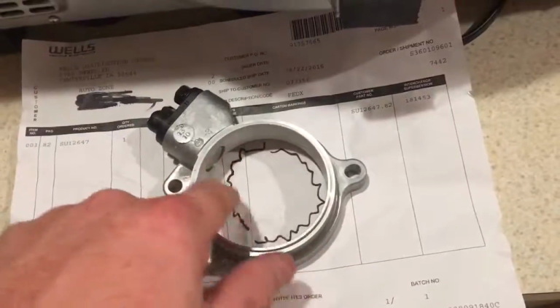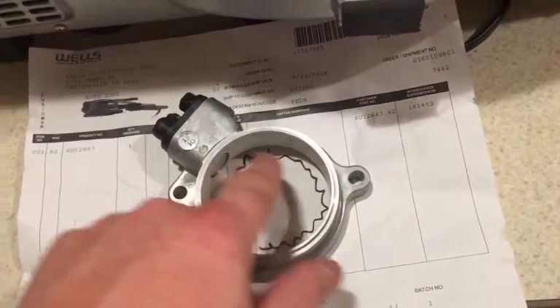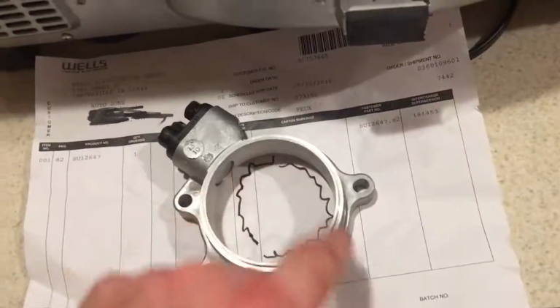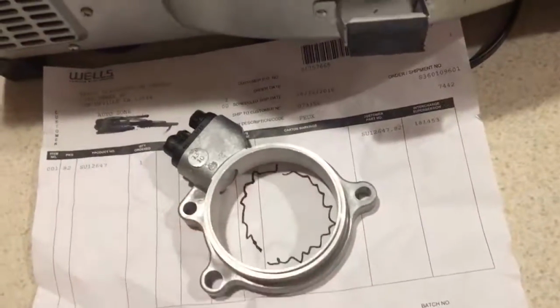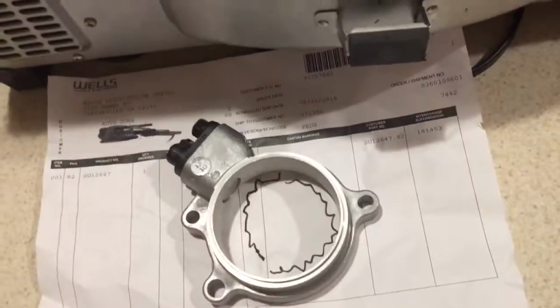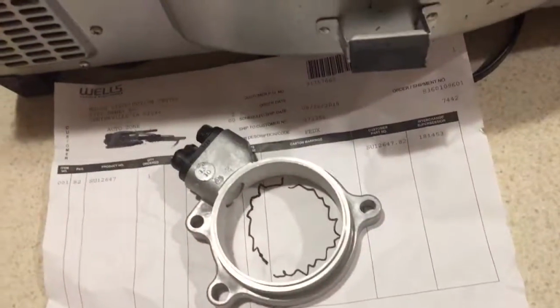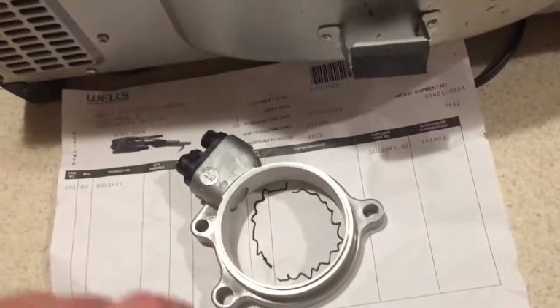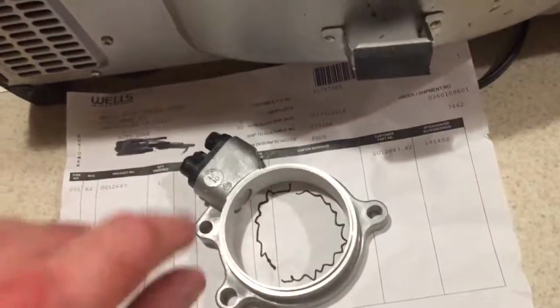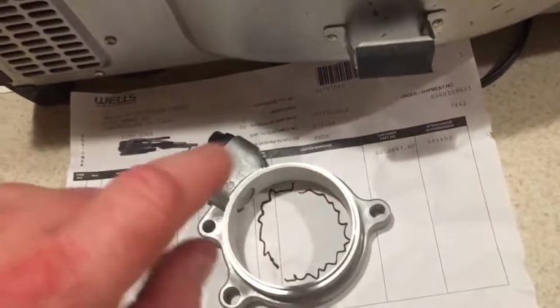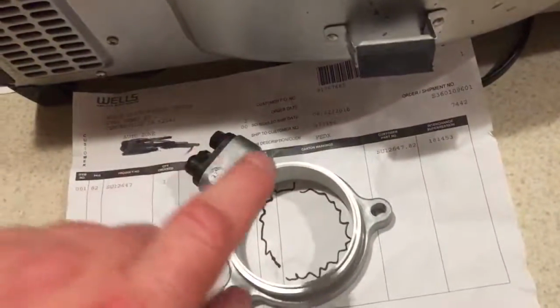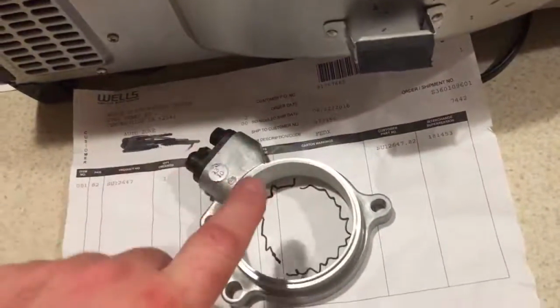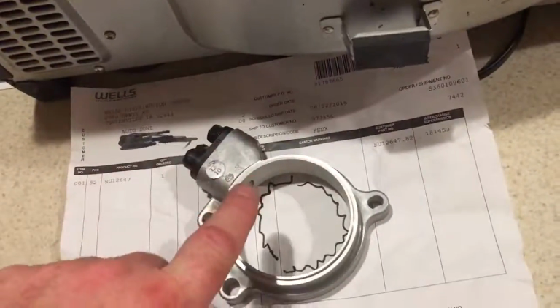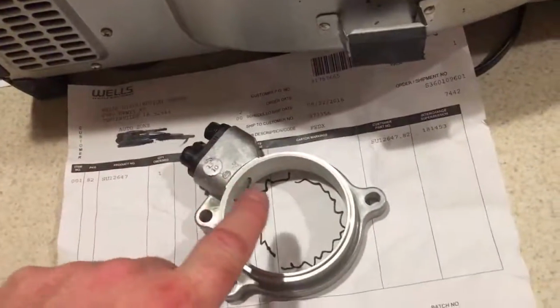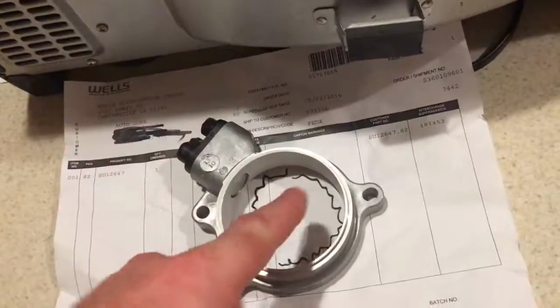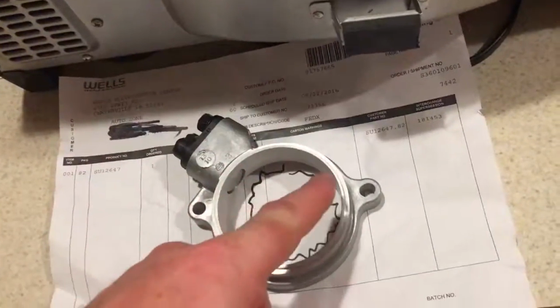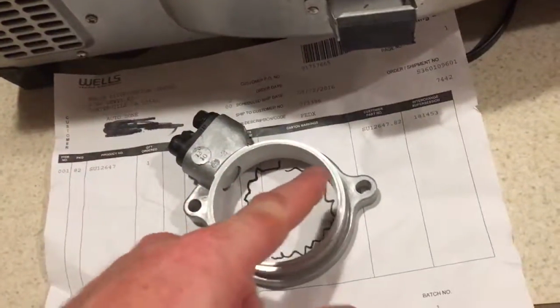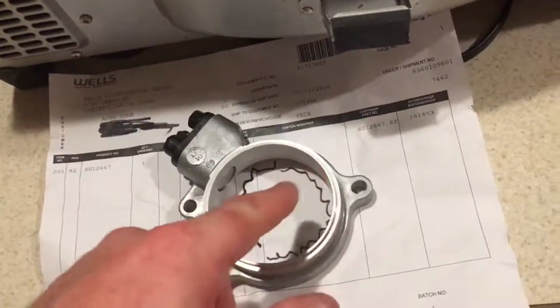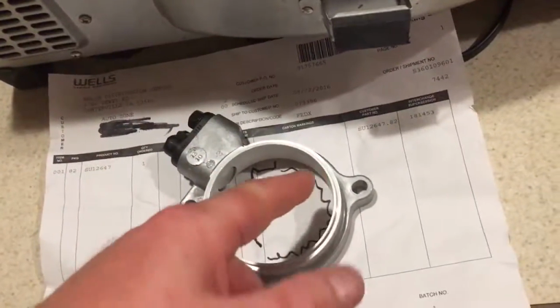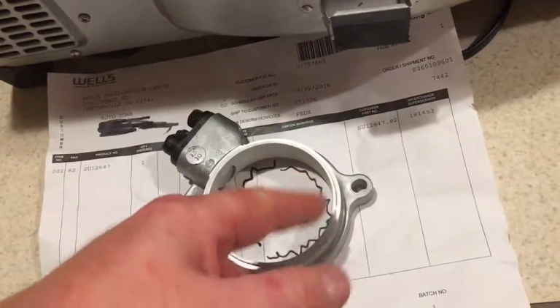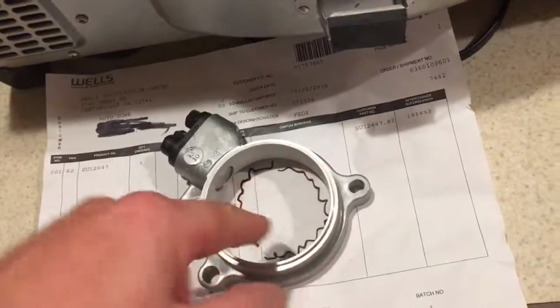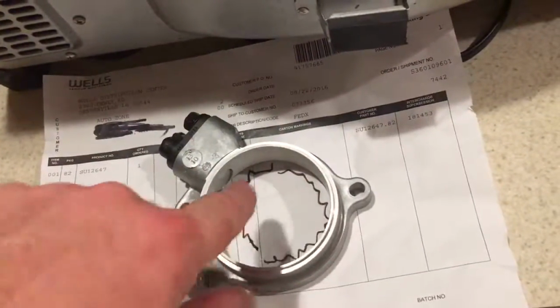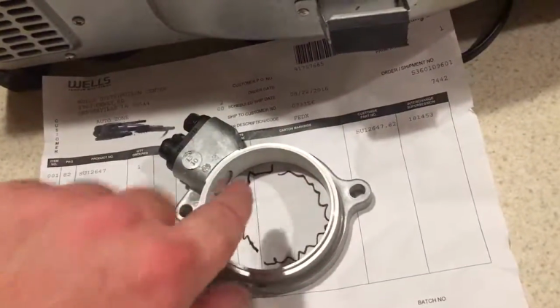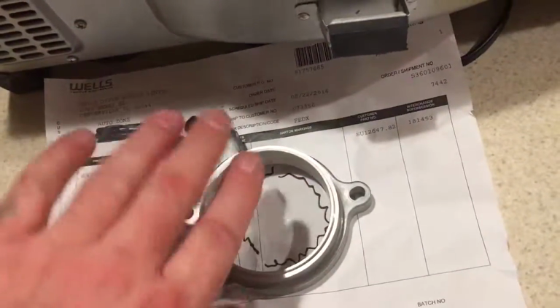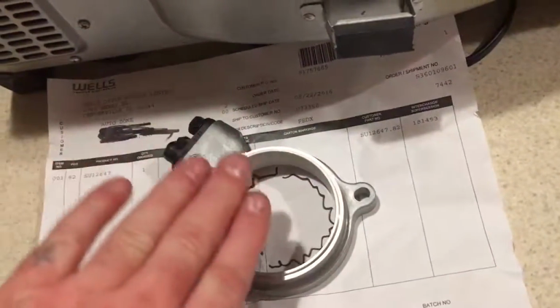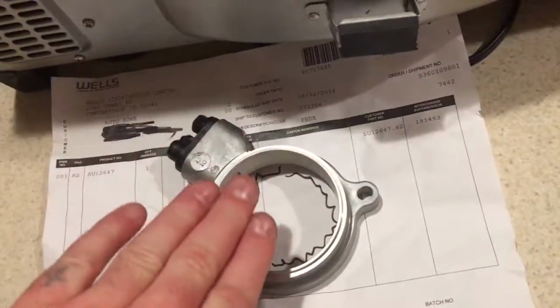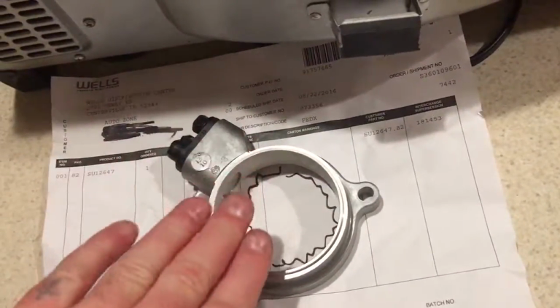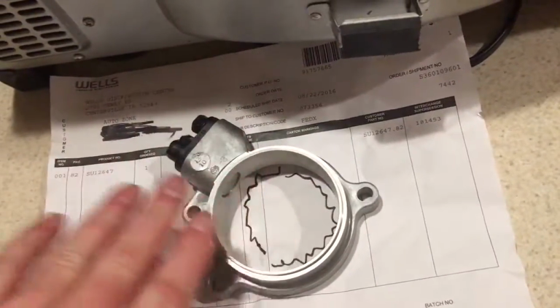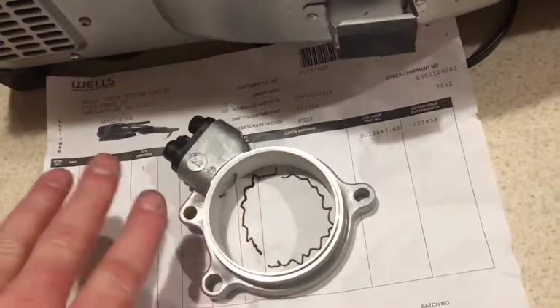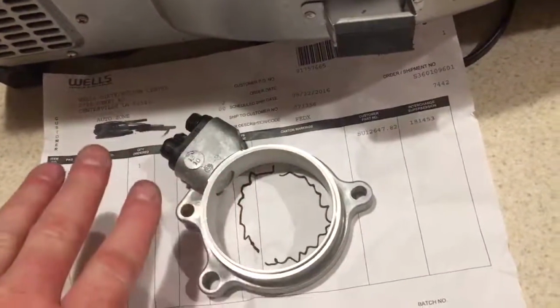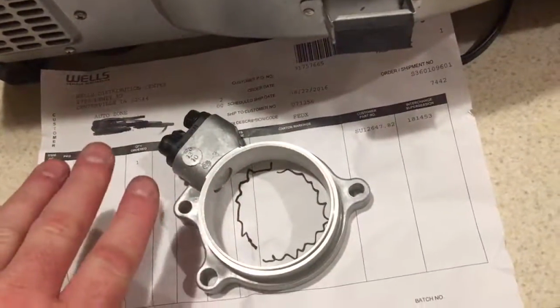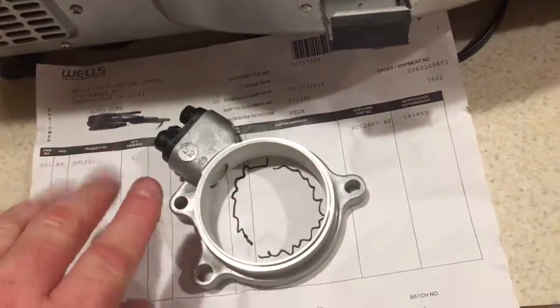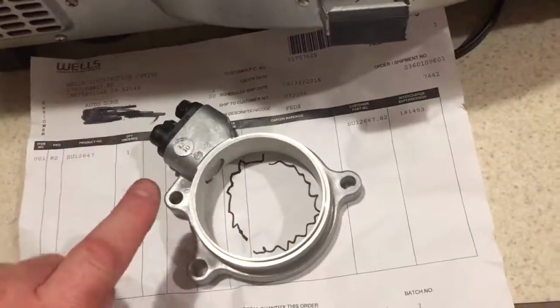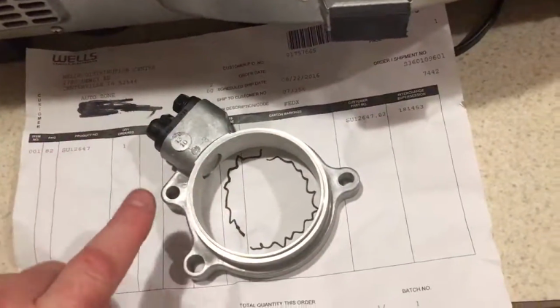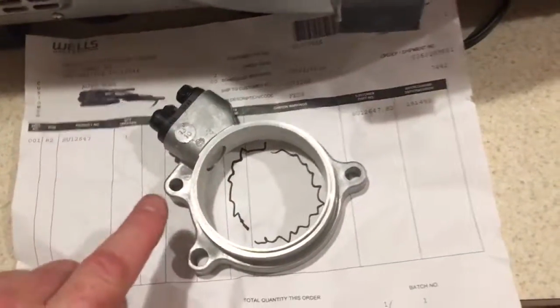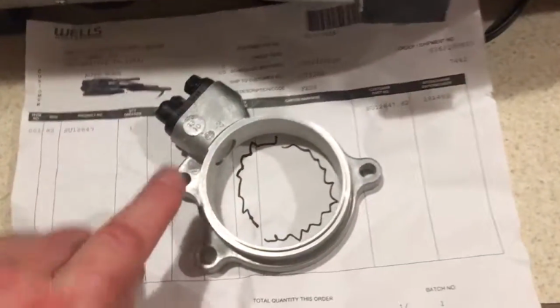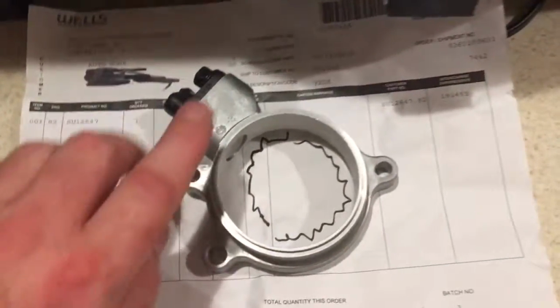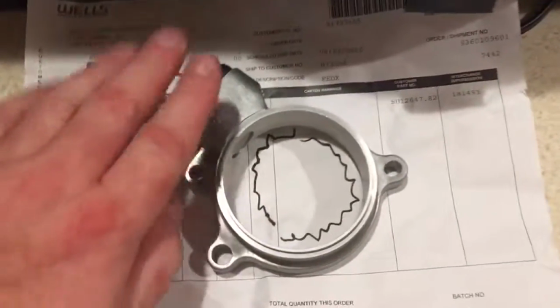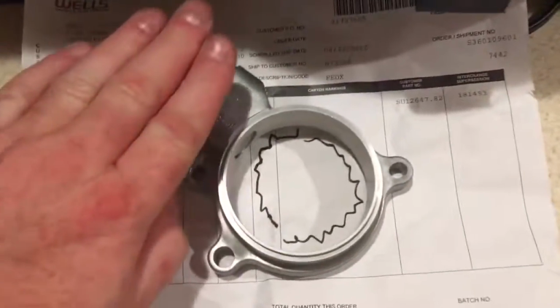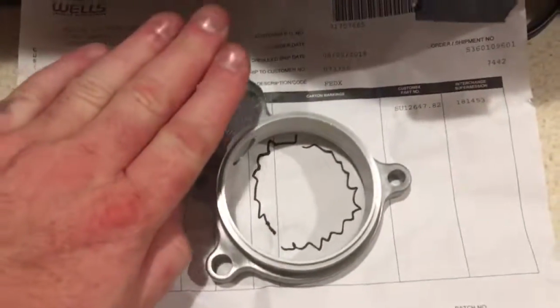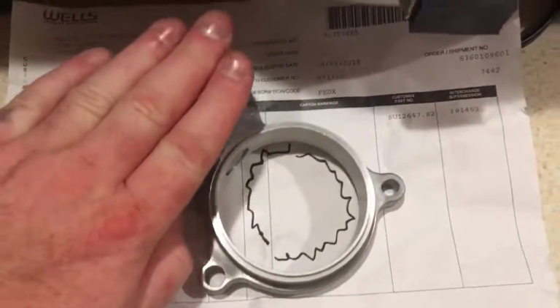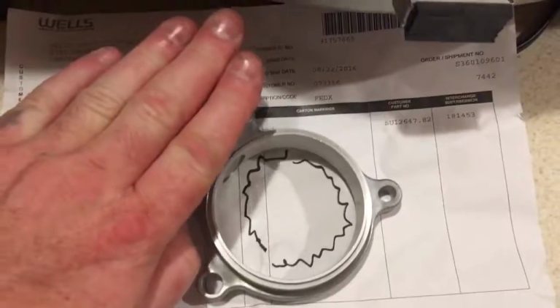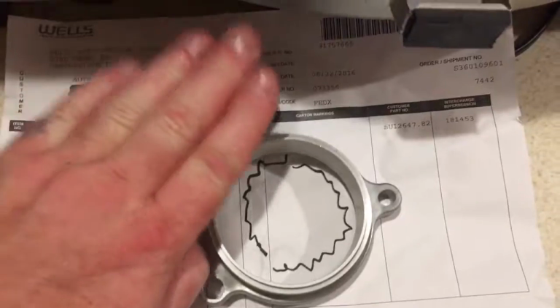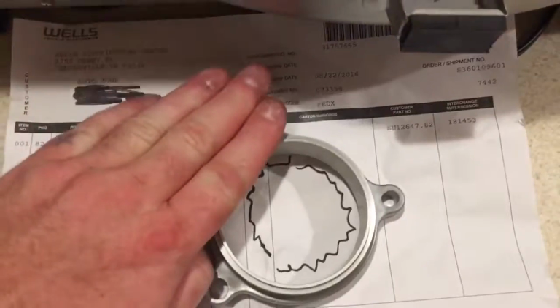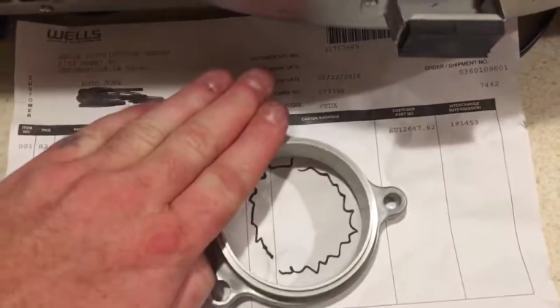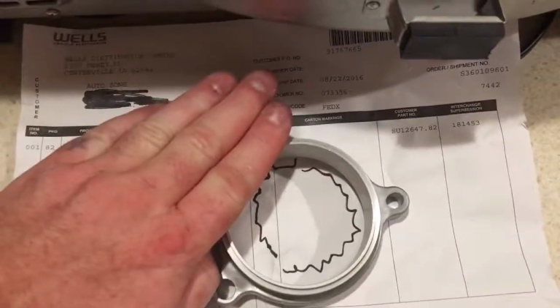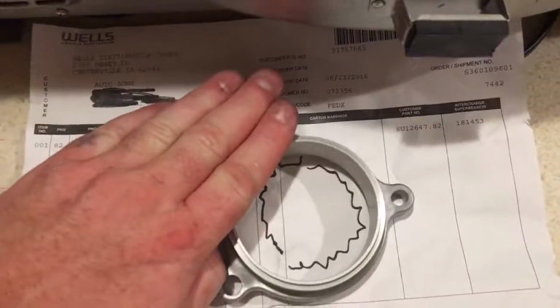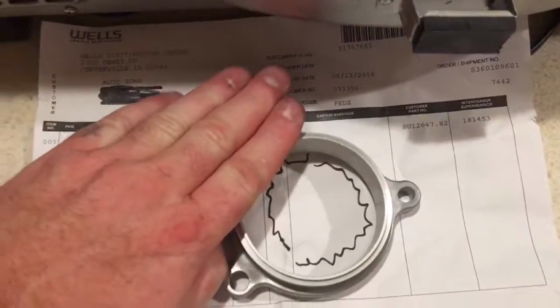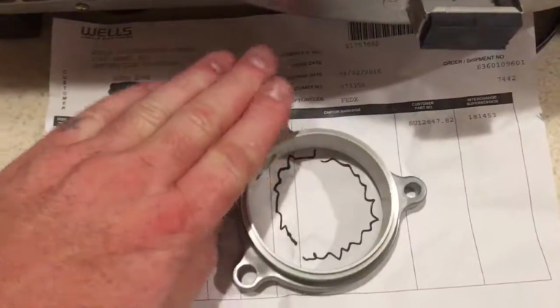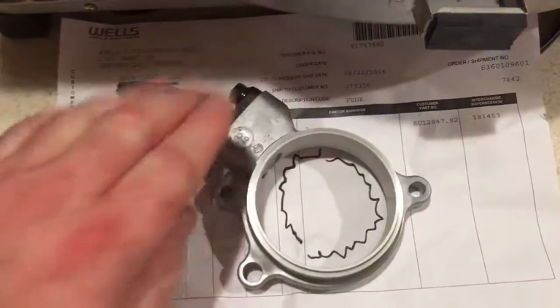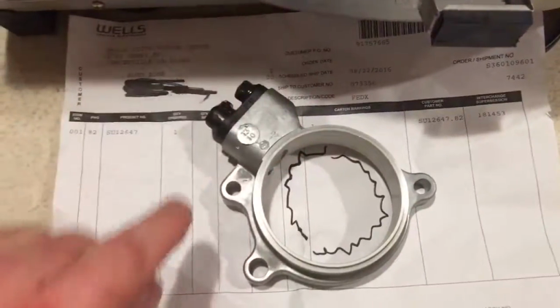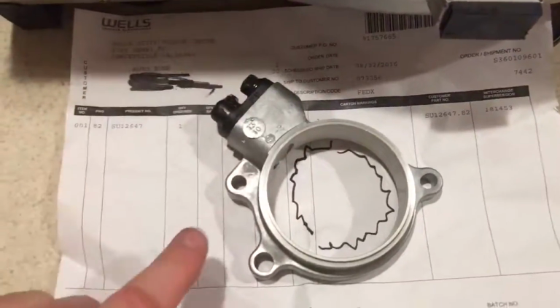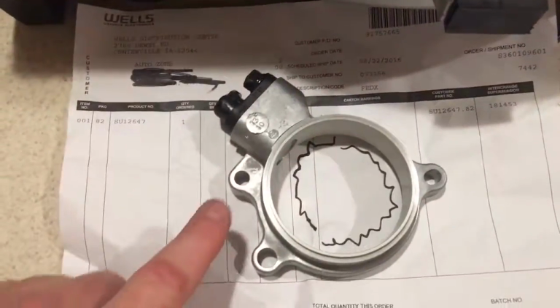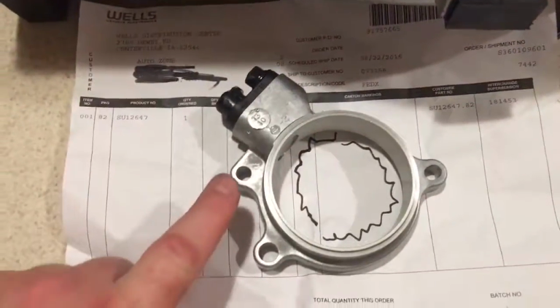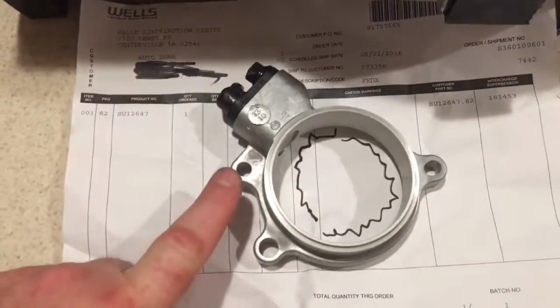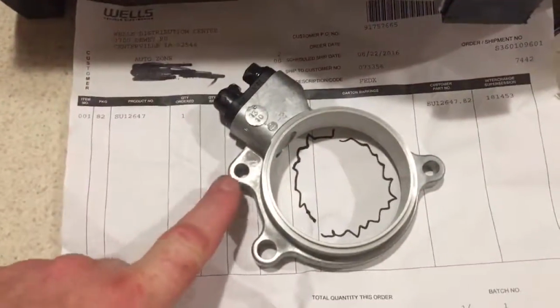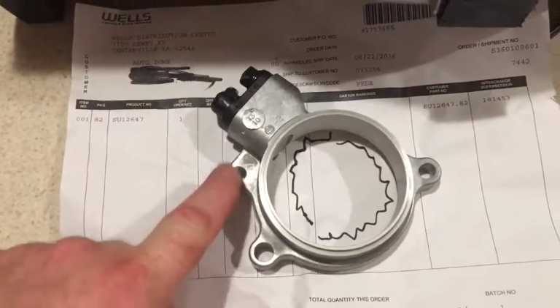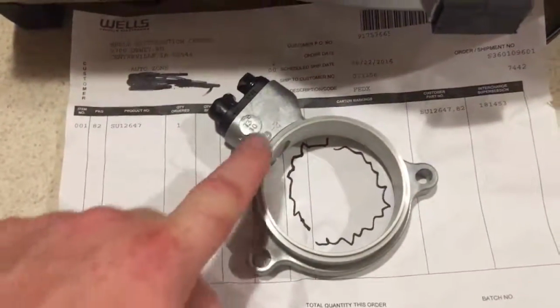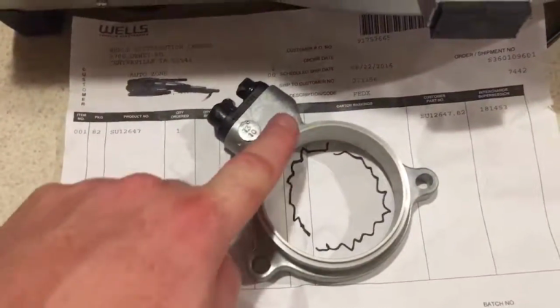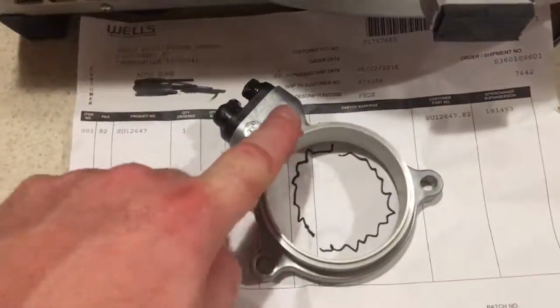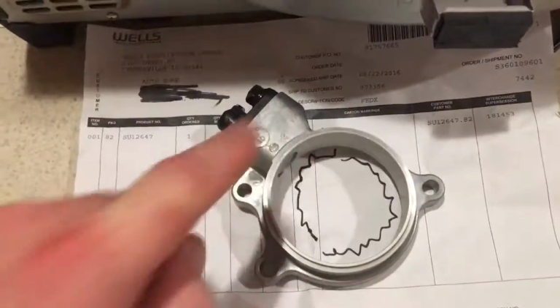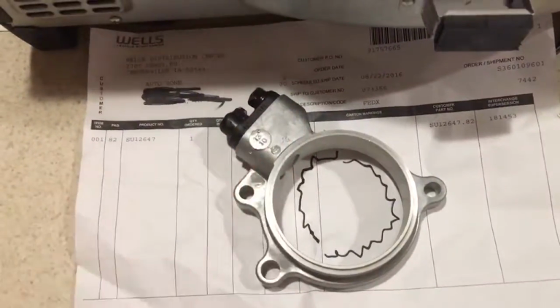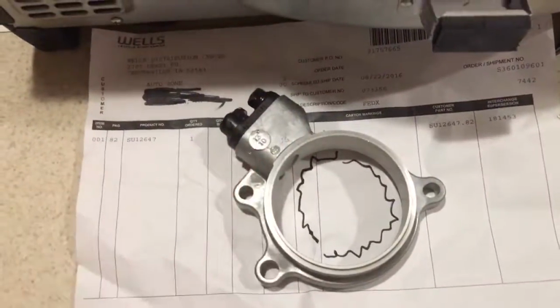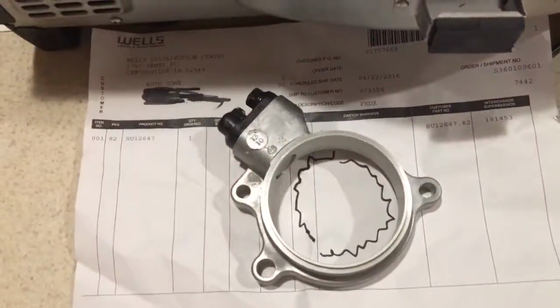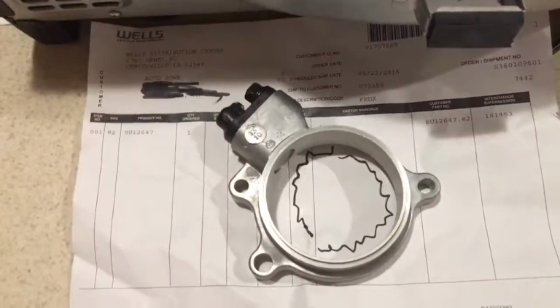There's a reluctor ring inside. It cracked, grabbed a reluctor, and smashed everything. So mine's held on right now by this one bolt and a prayer.